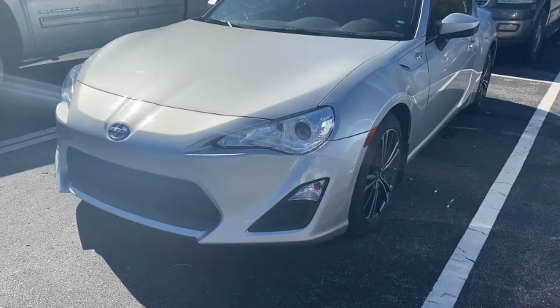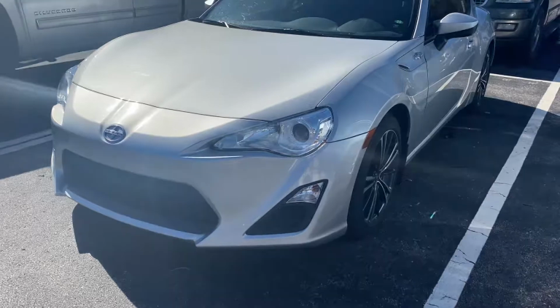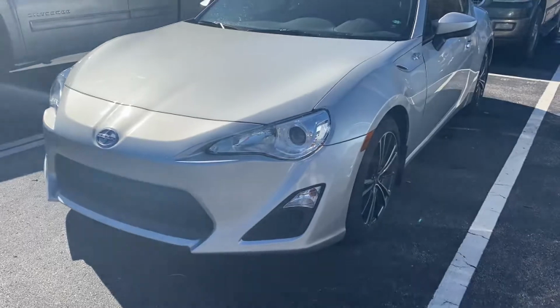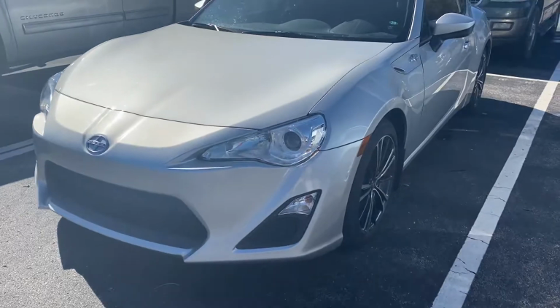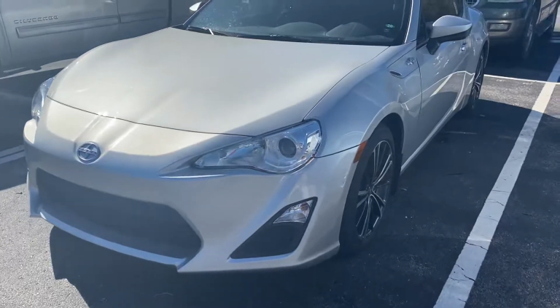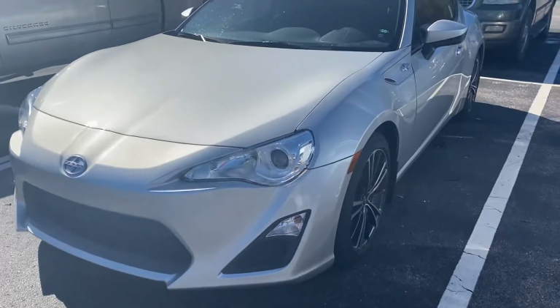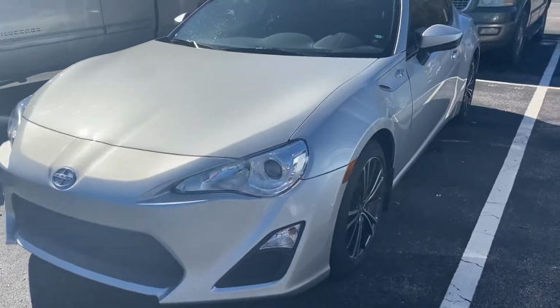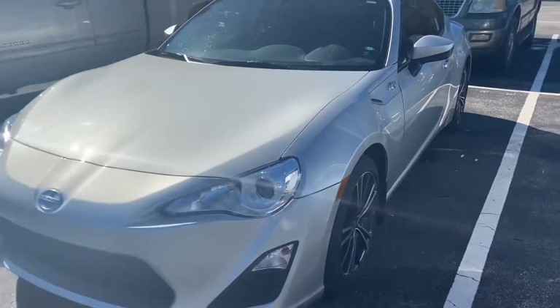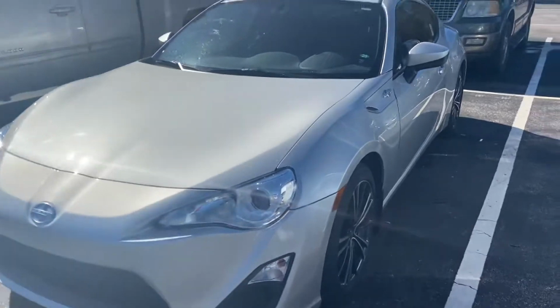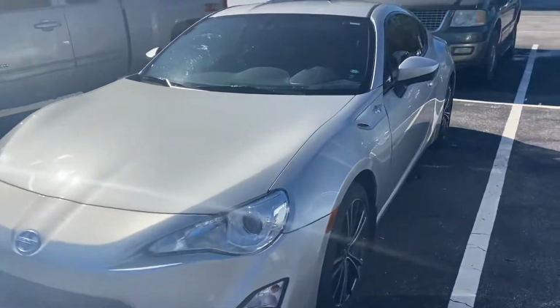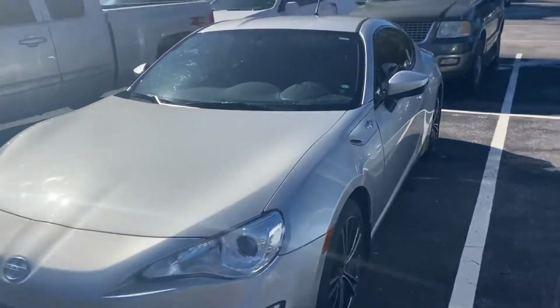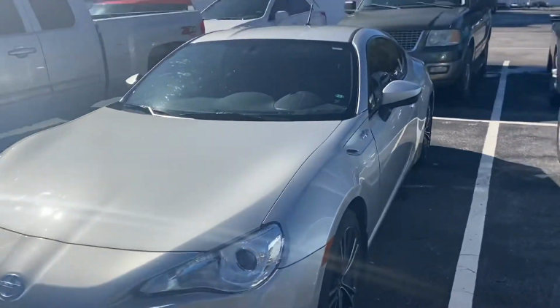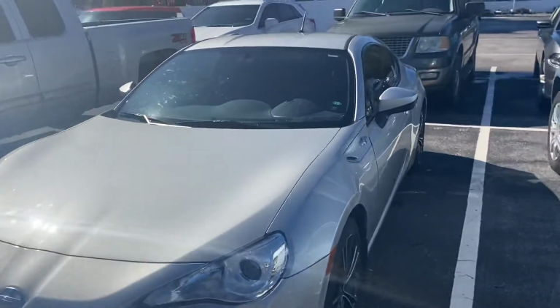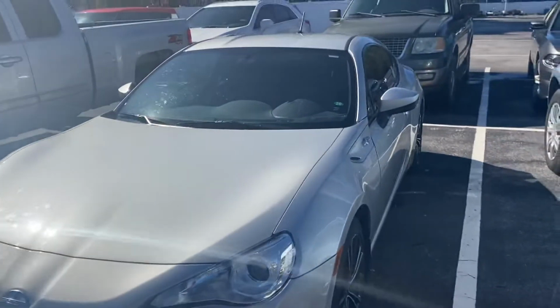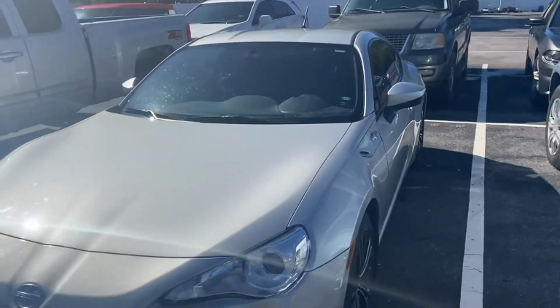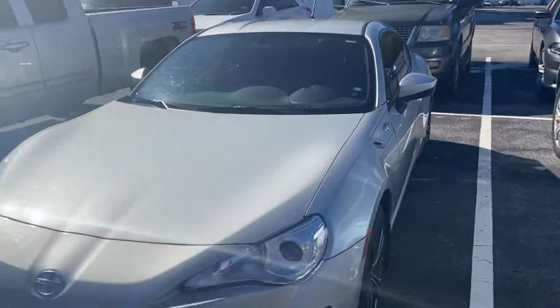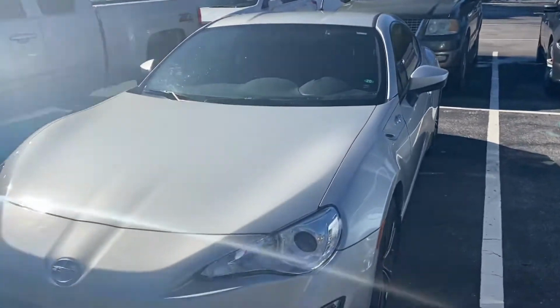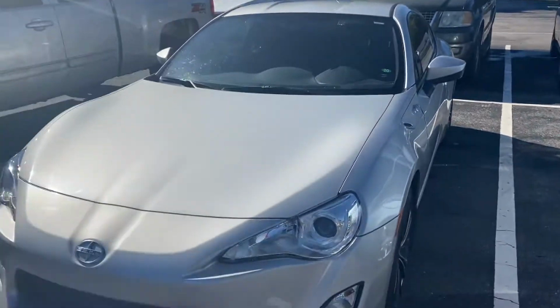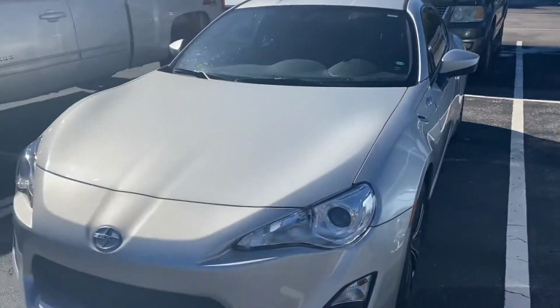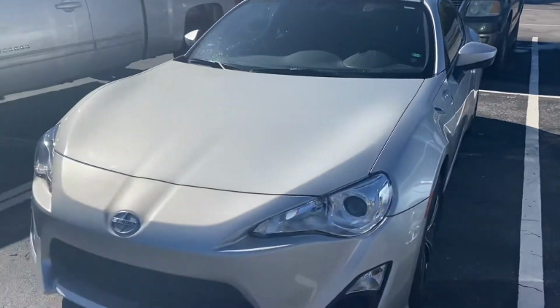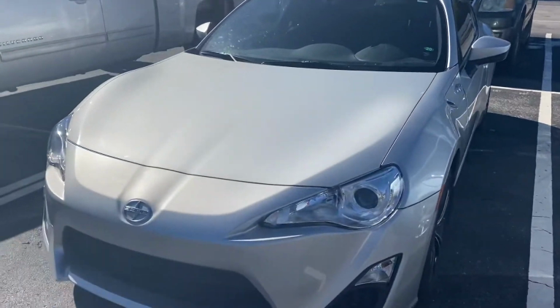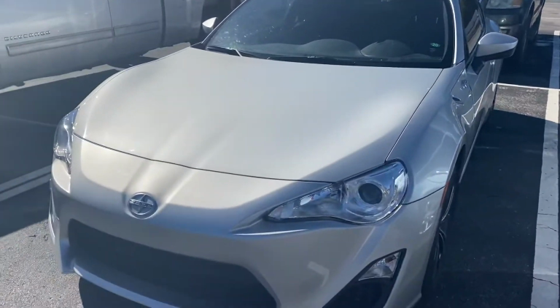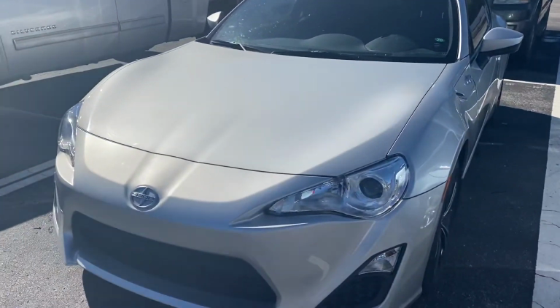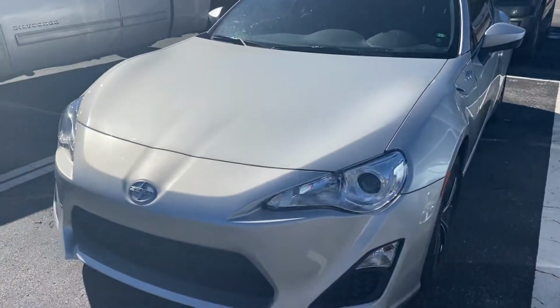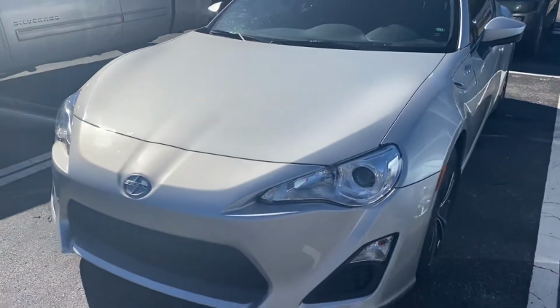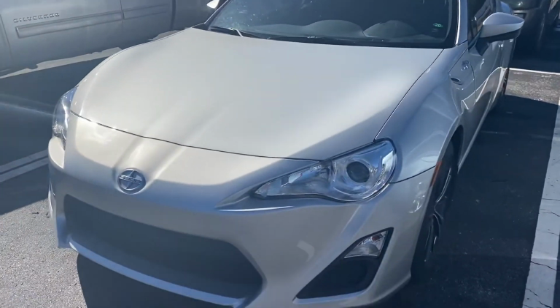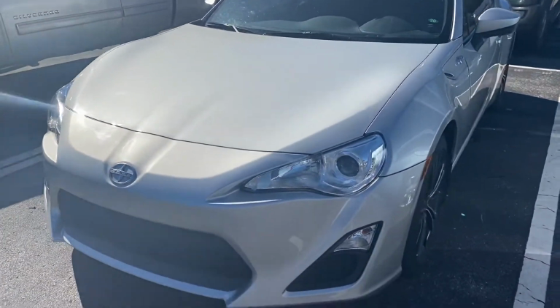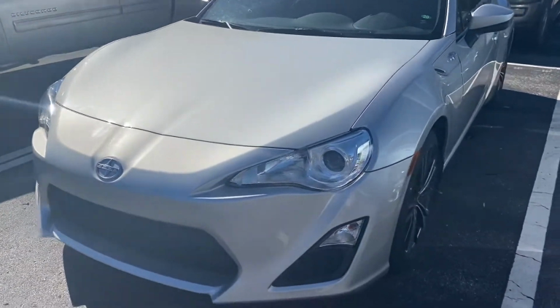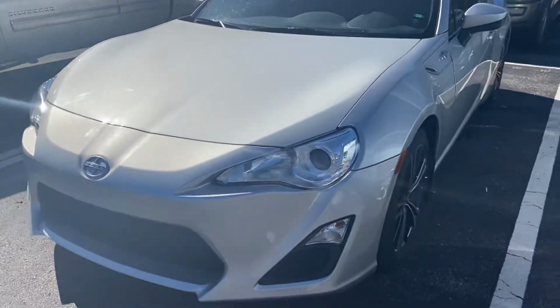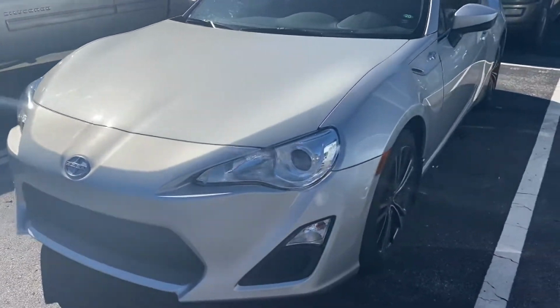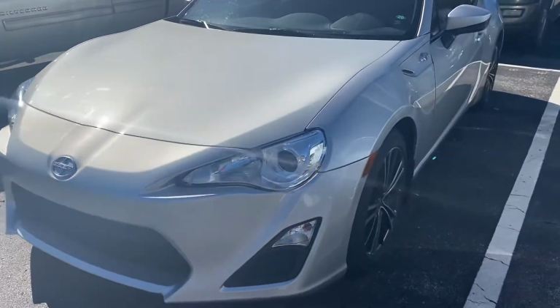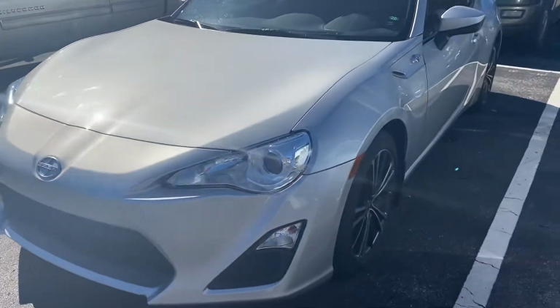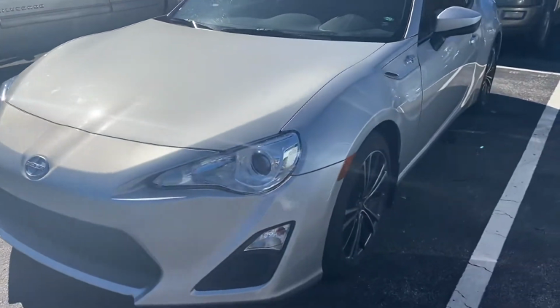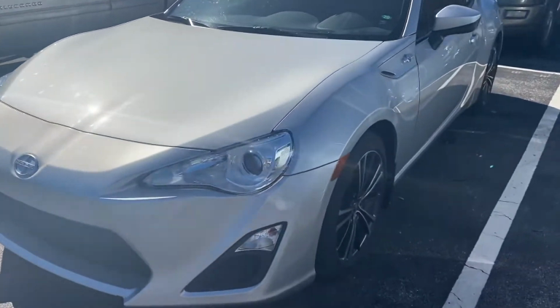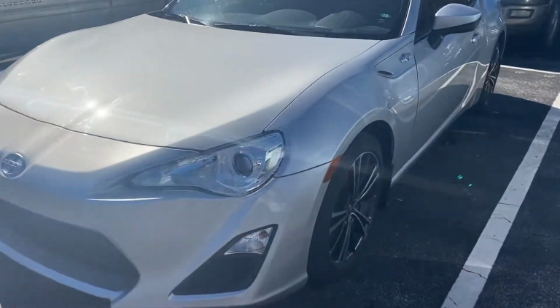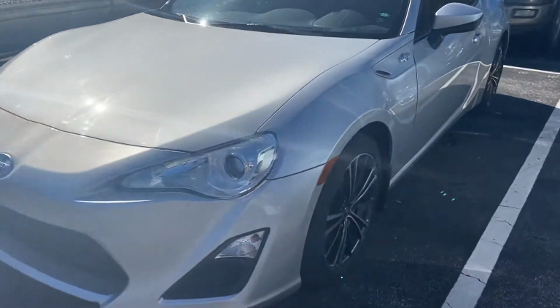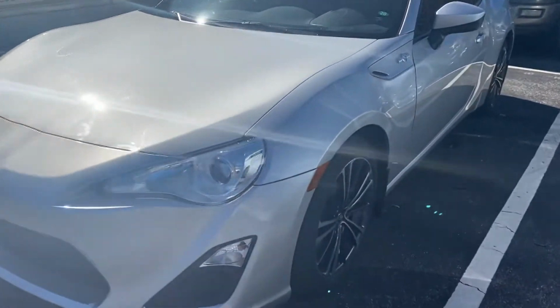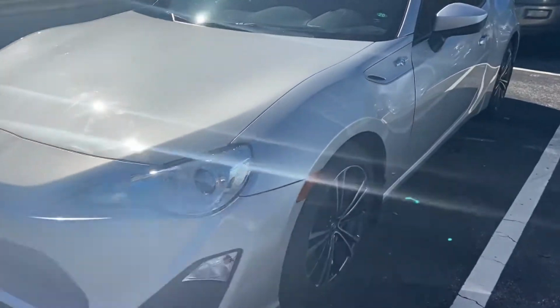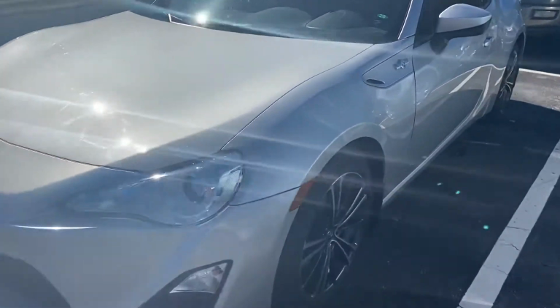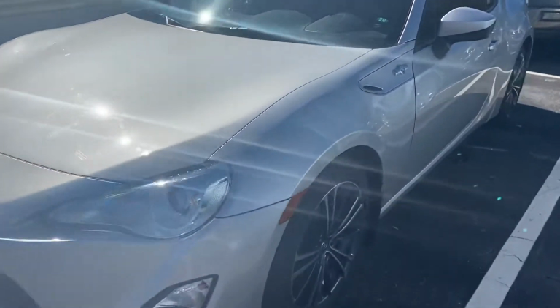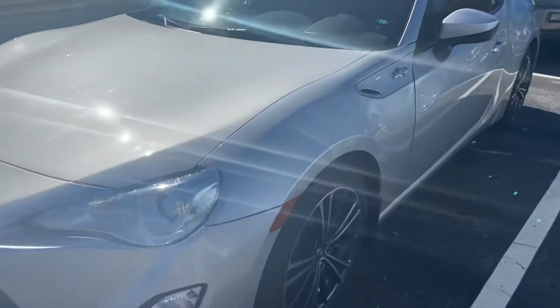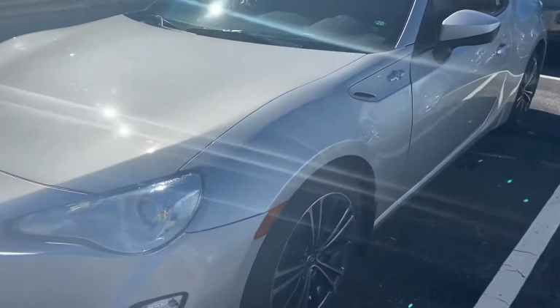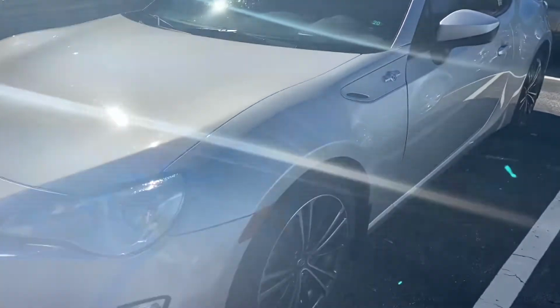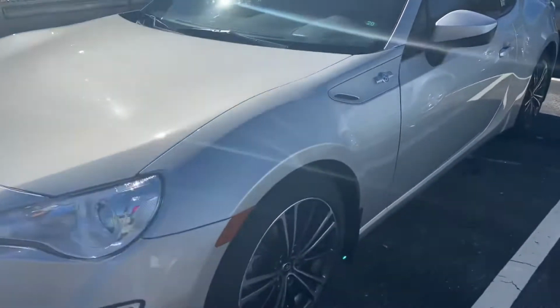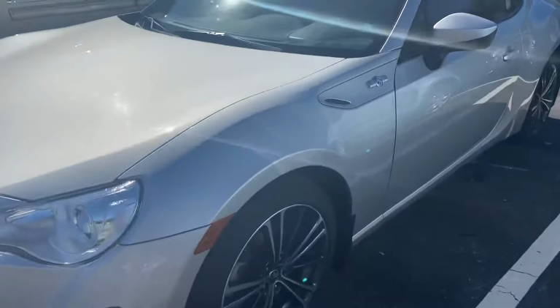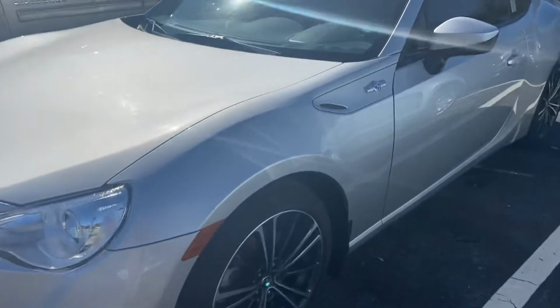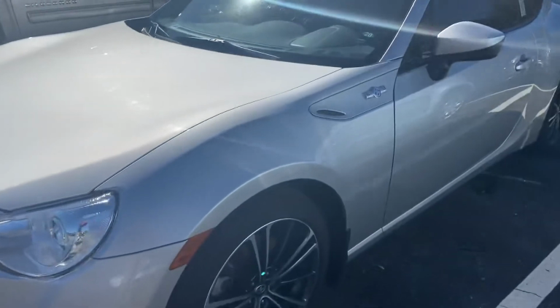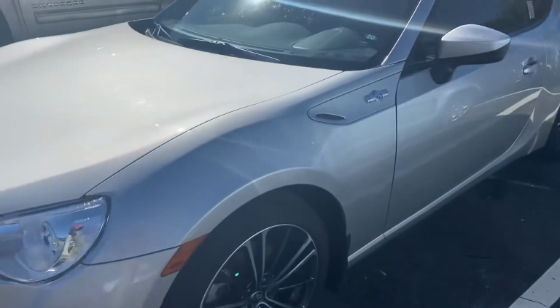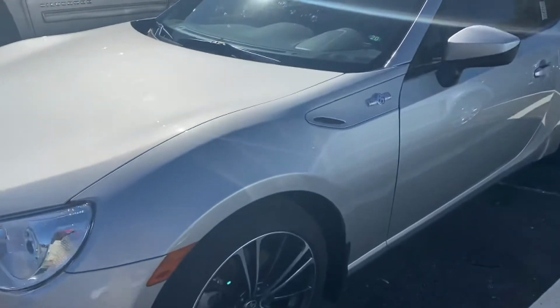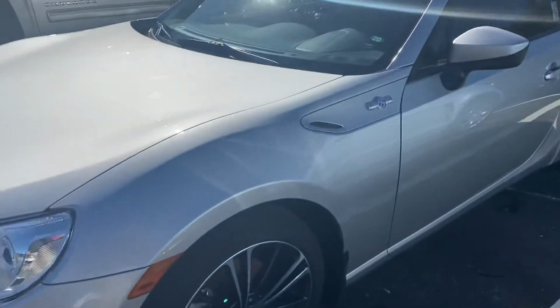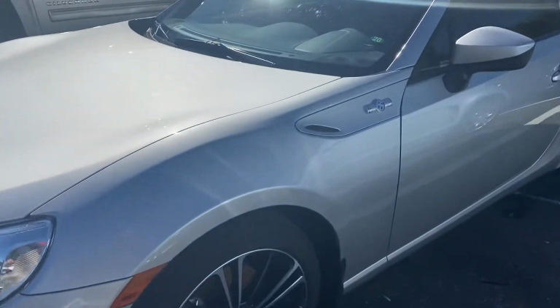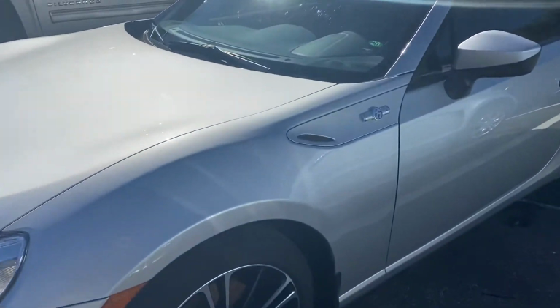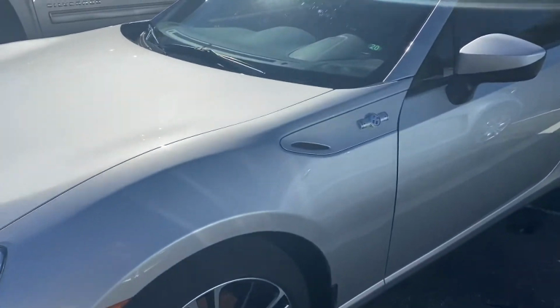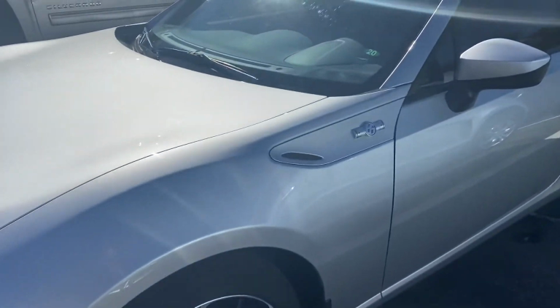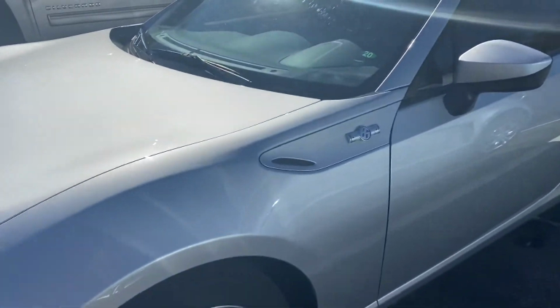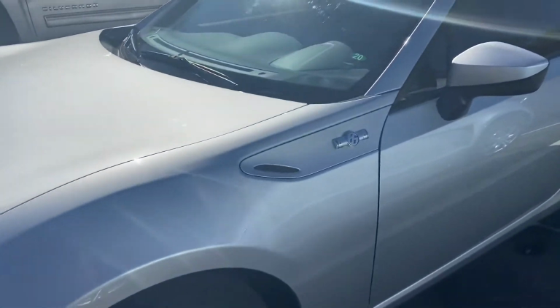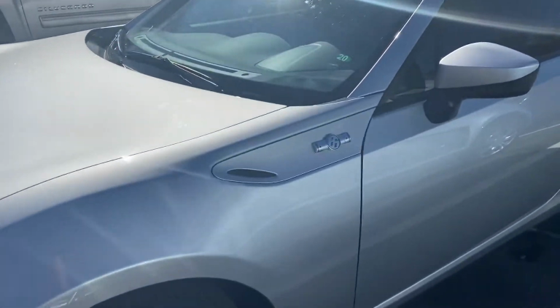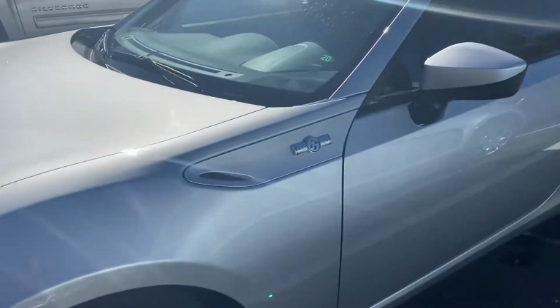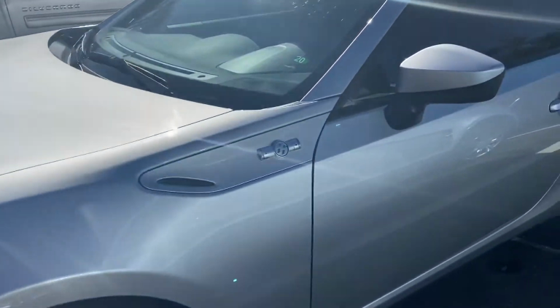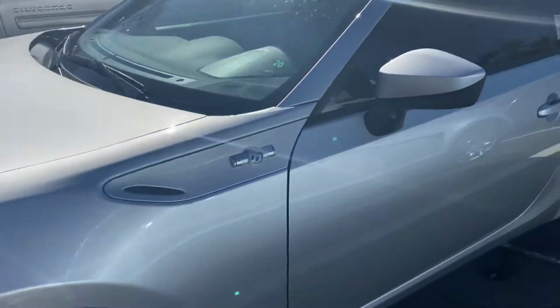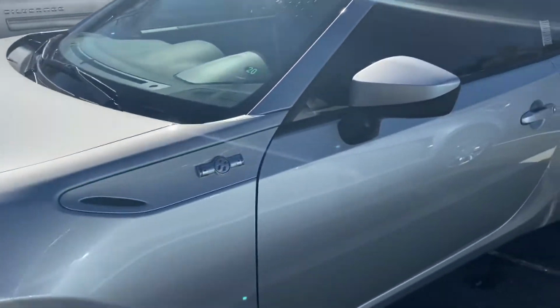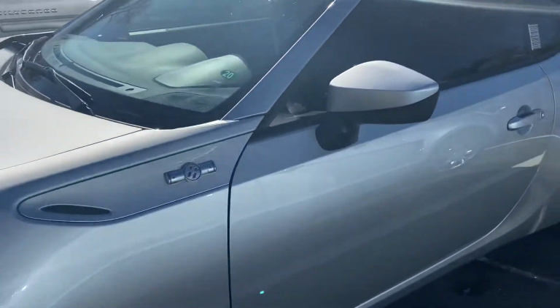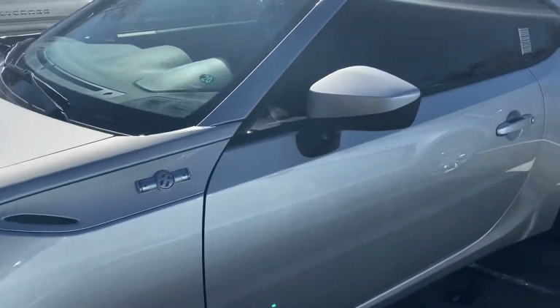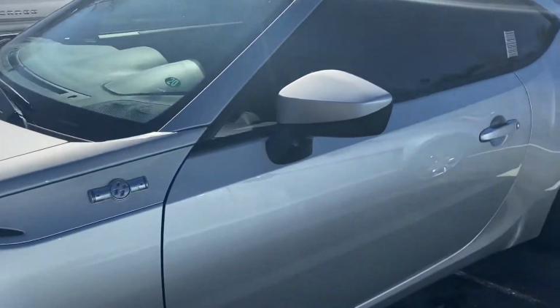How's it going? Anthony here from Ricciata's in Daytona Beach, Florida. Just going ahead and taking a video for you. The Scion FR-S.